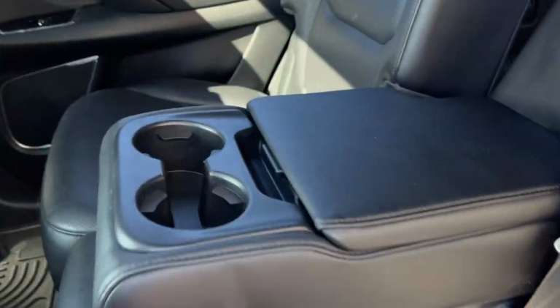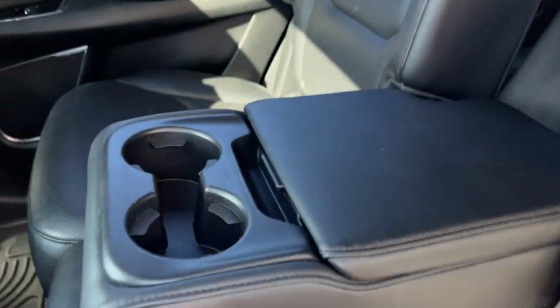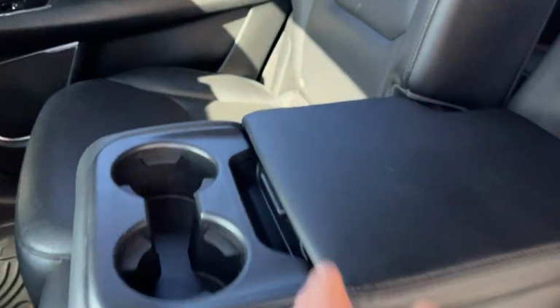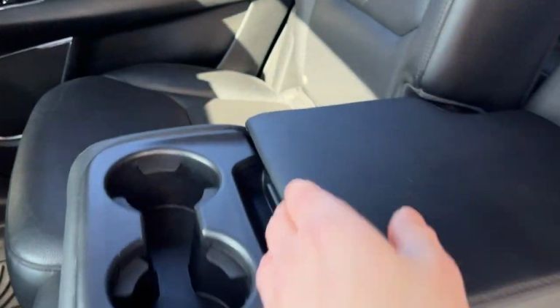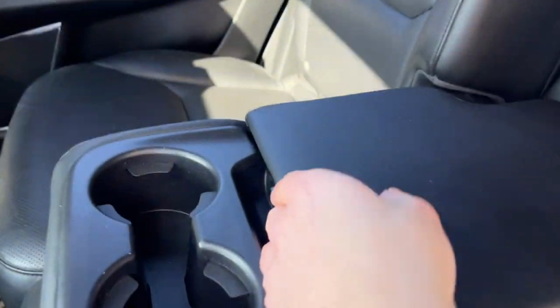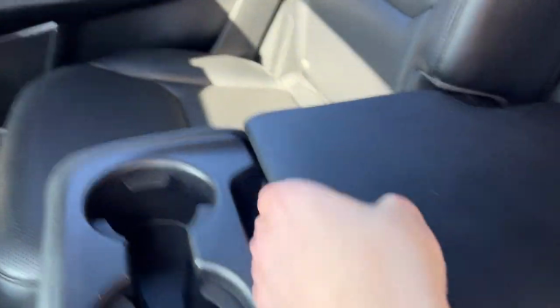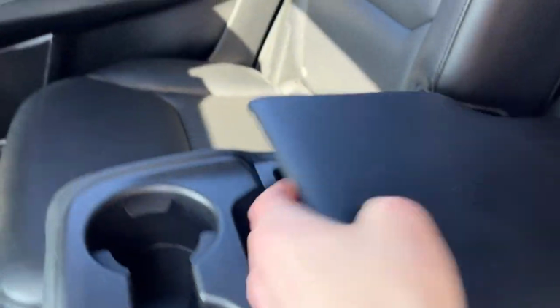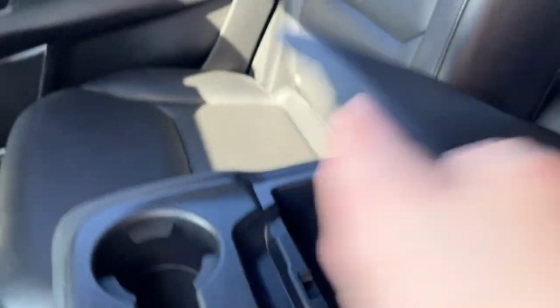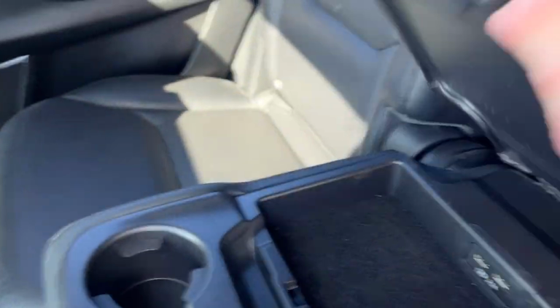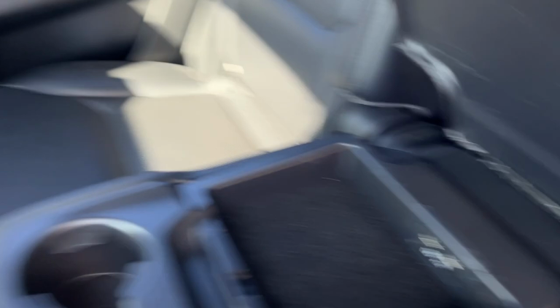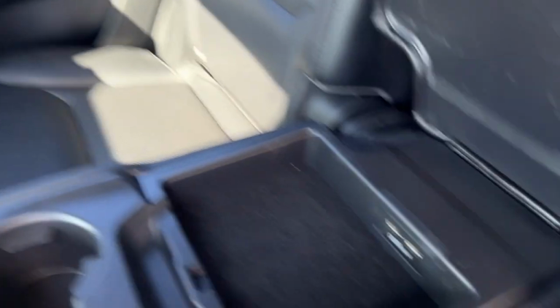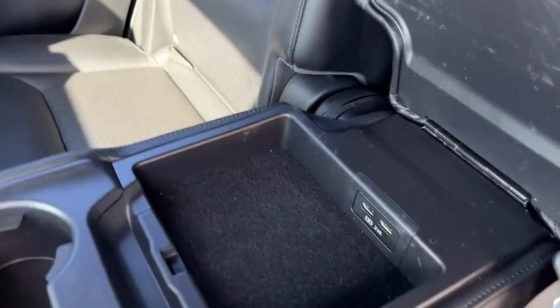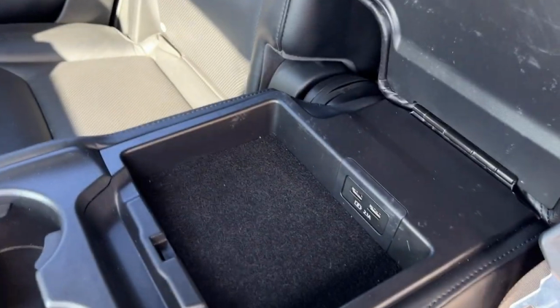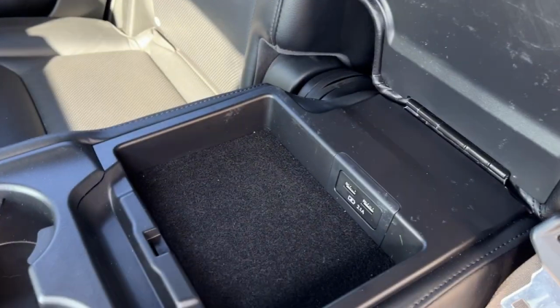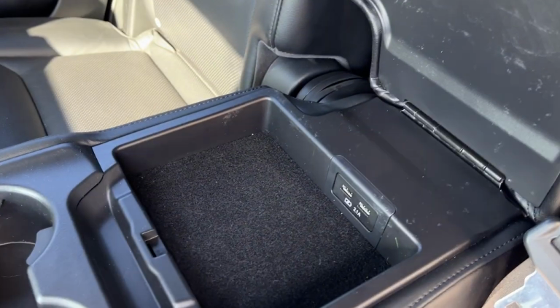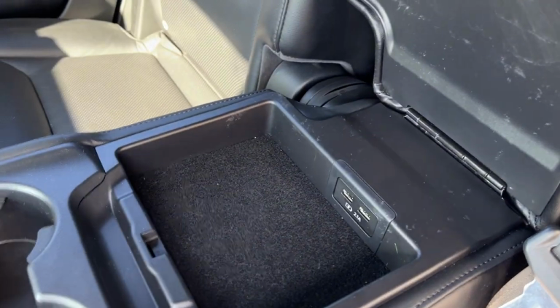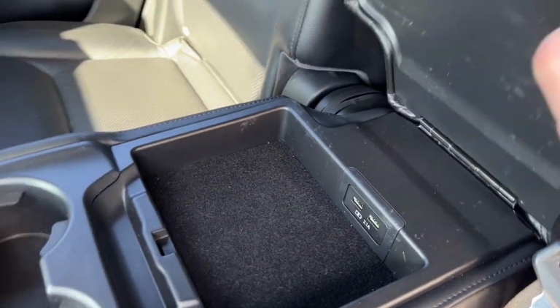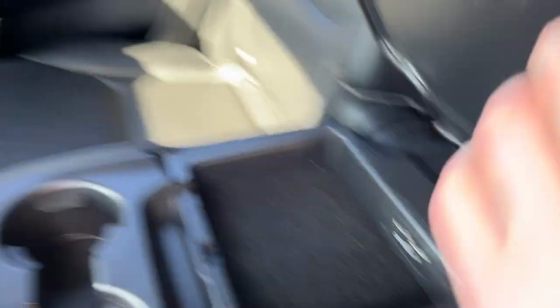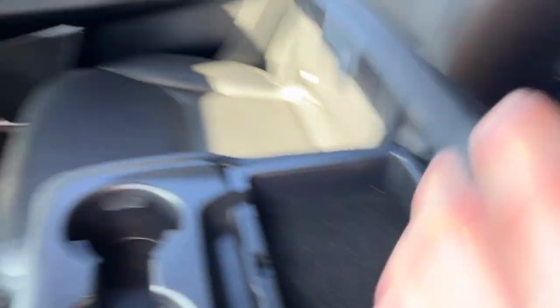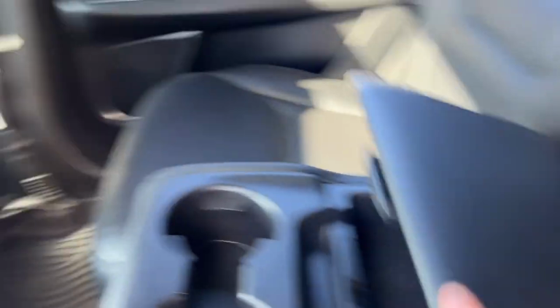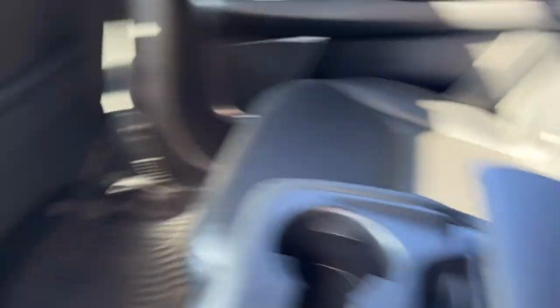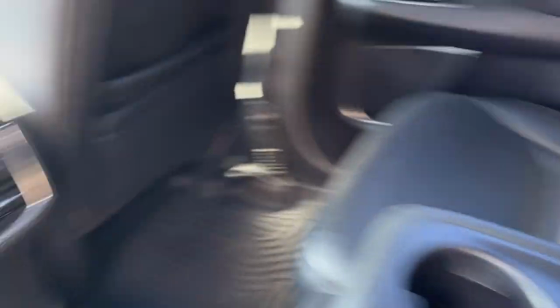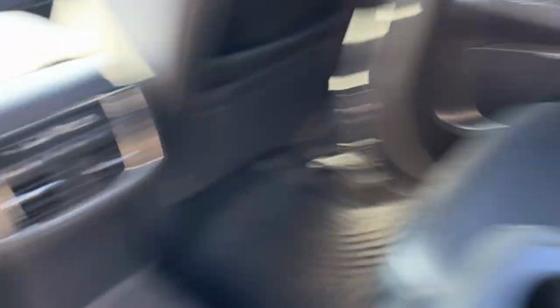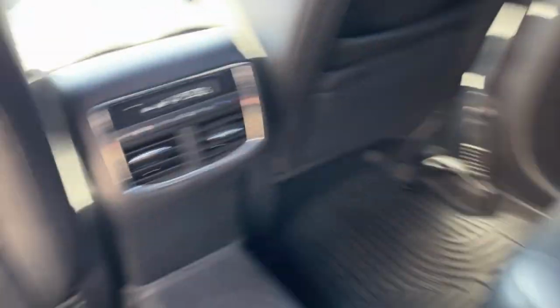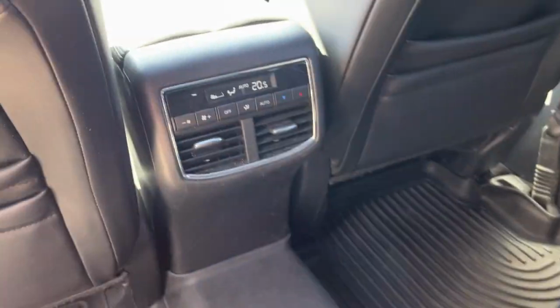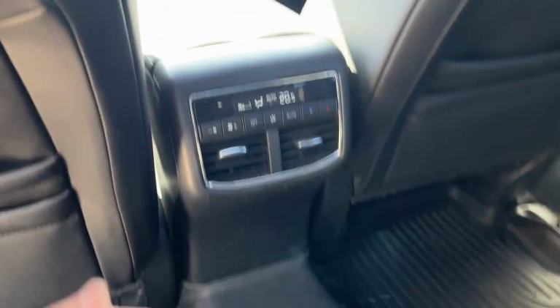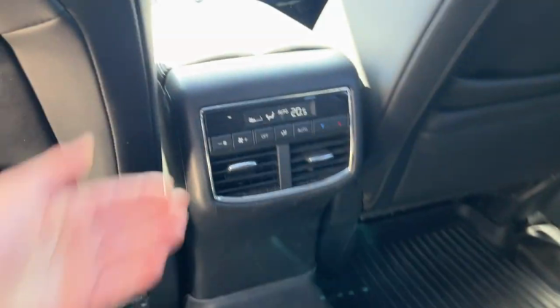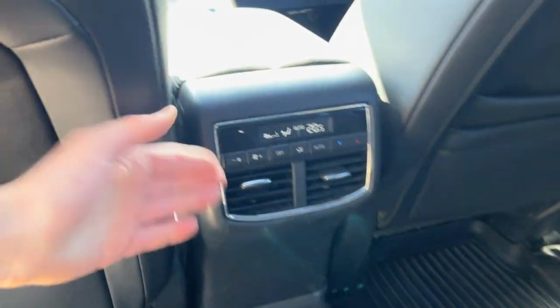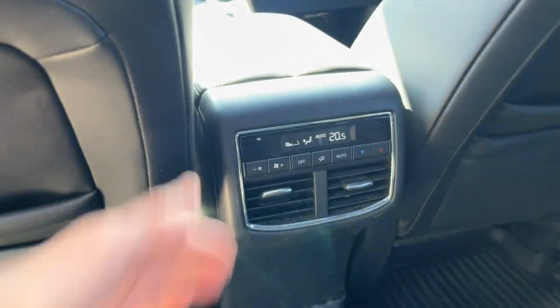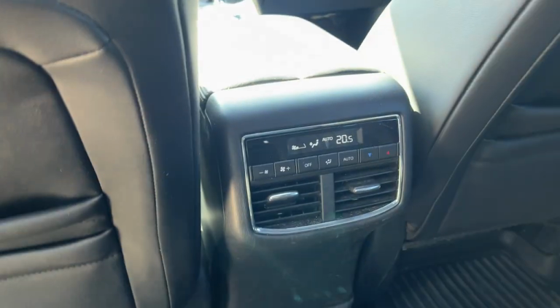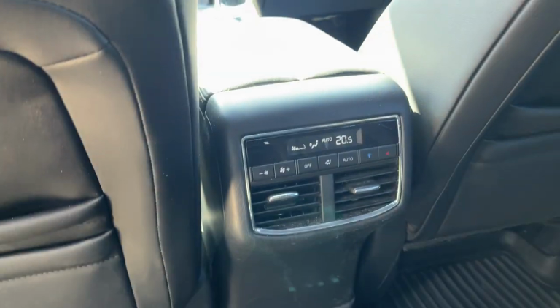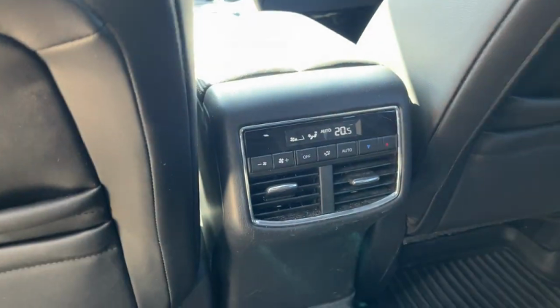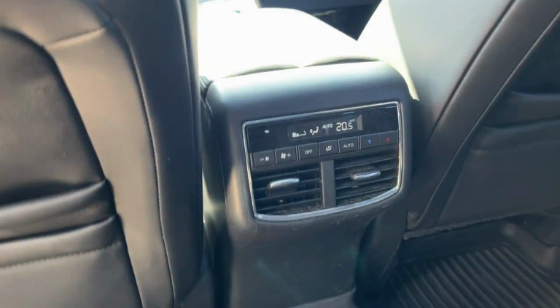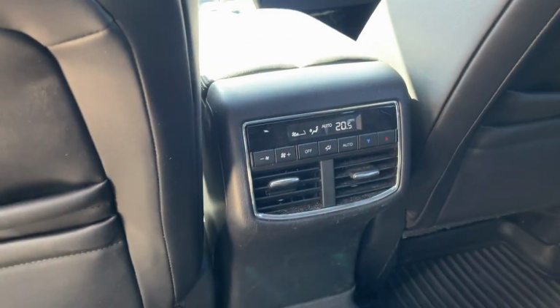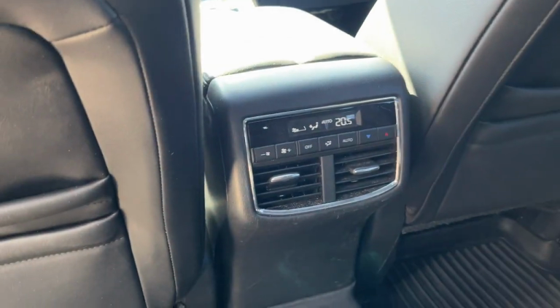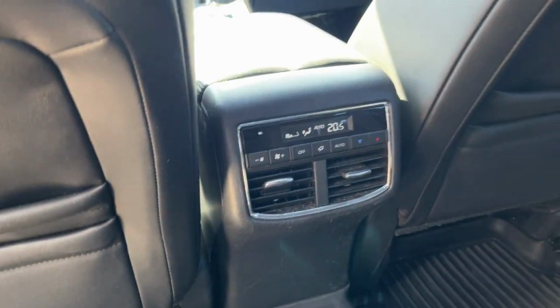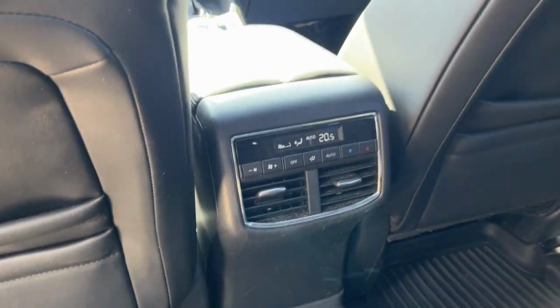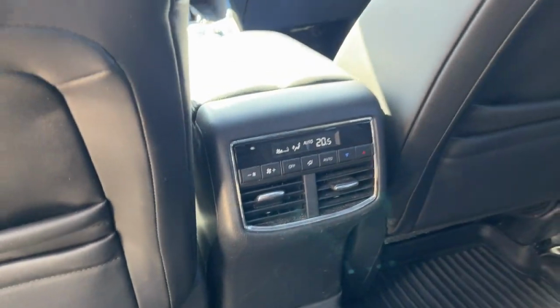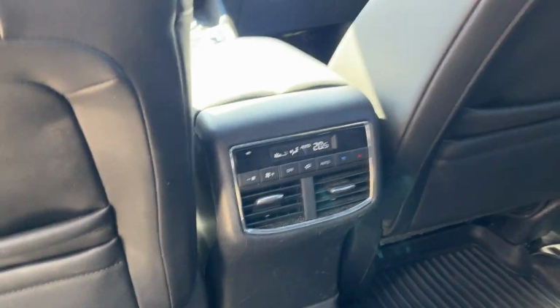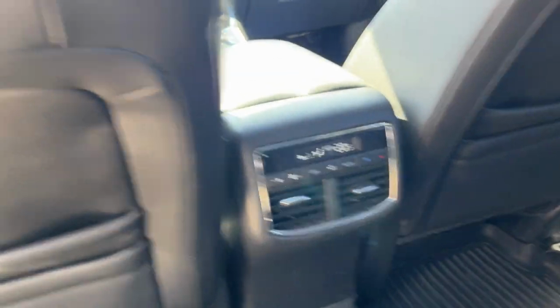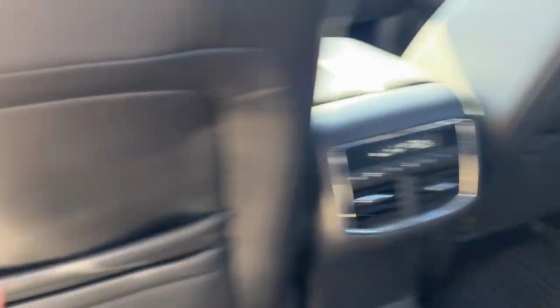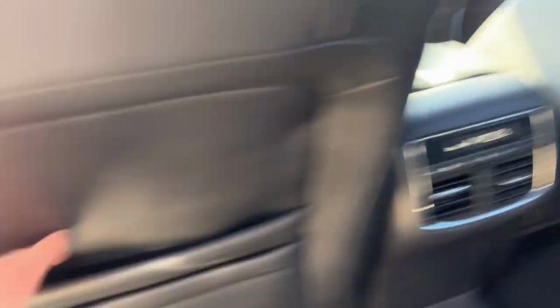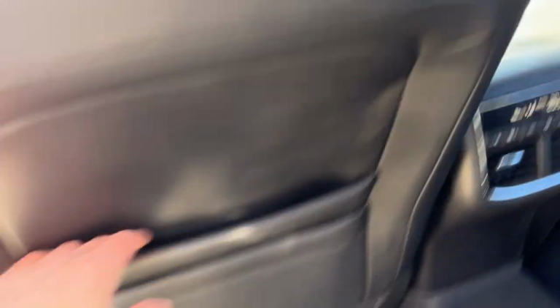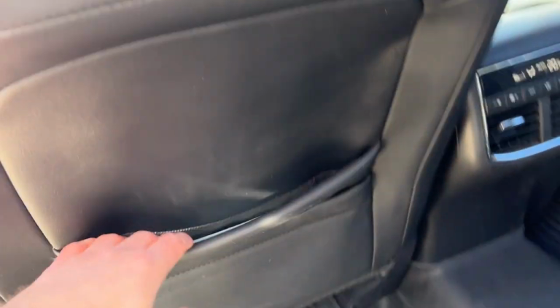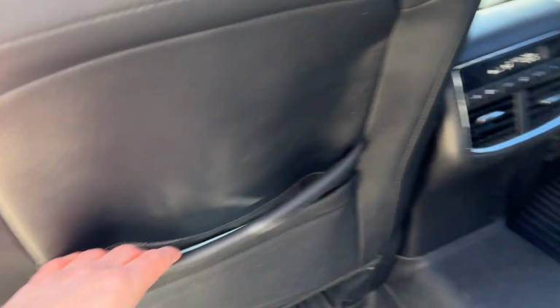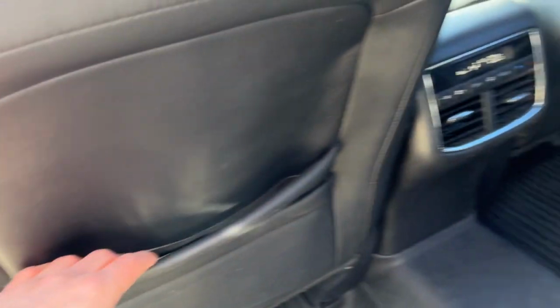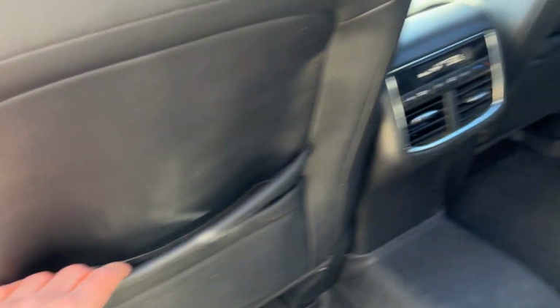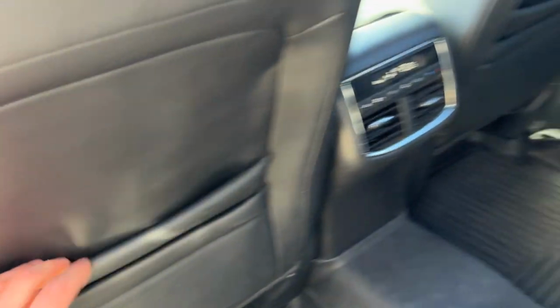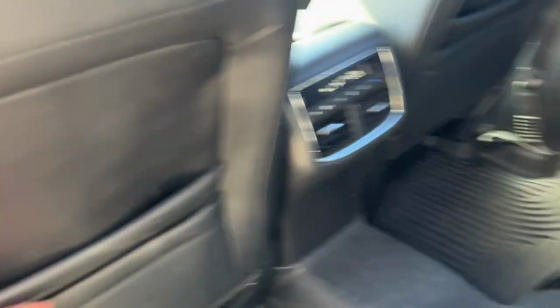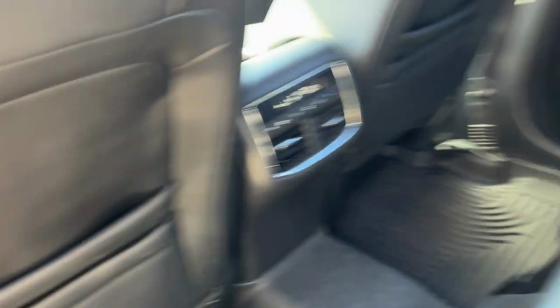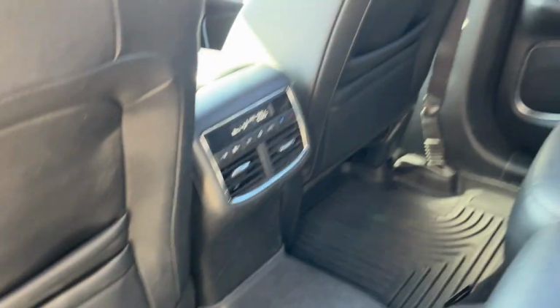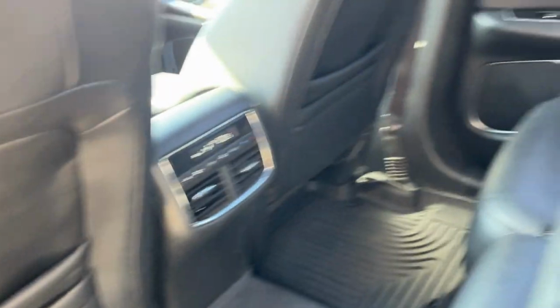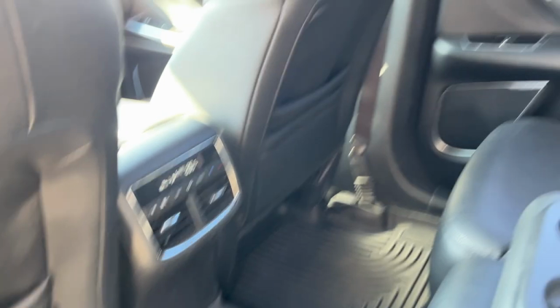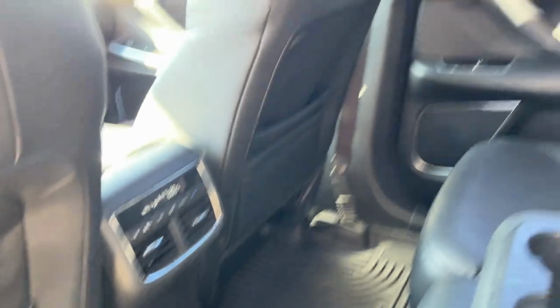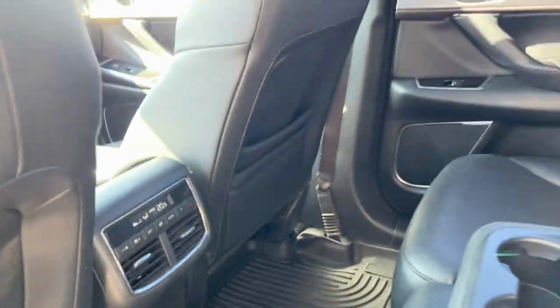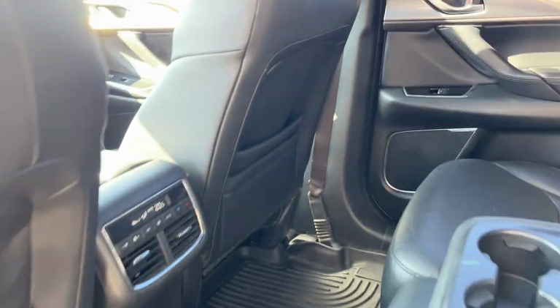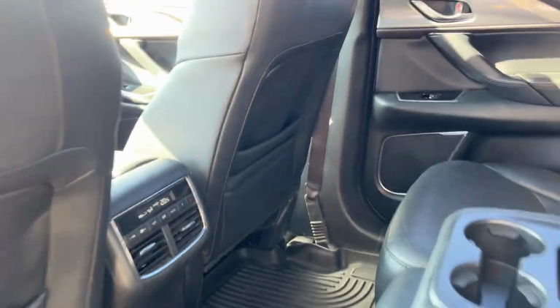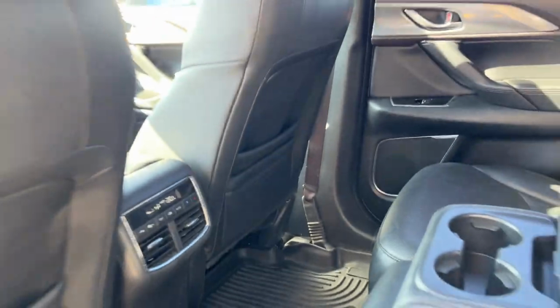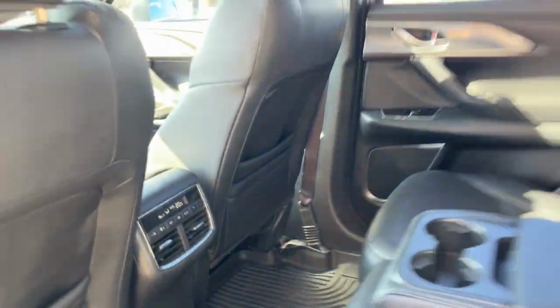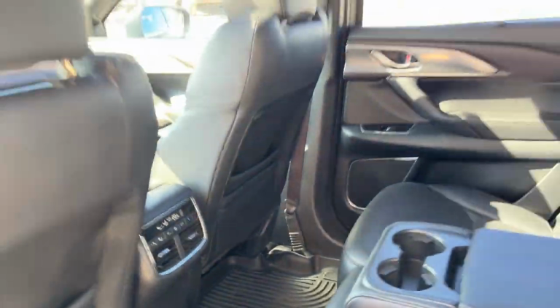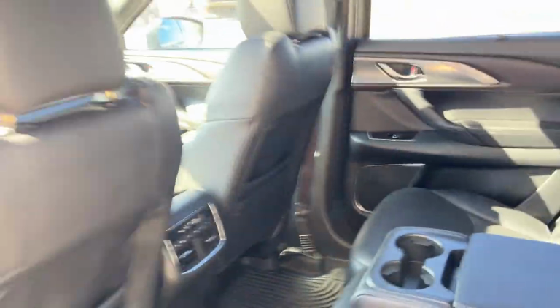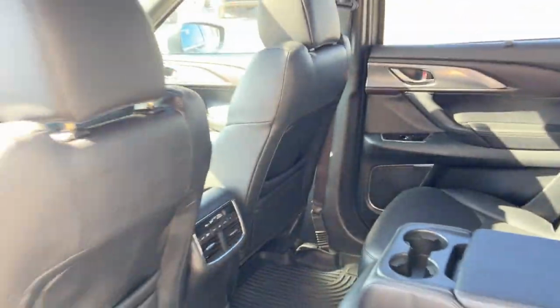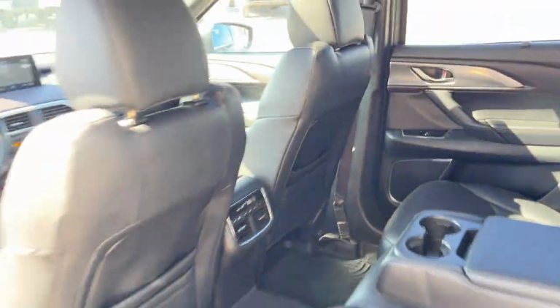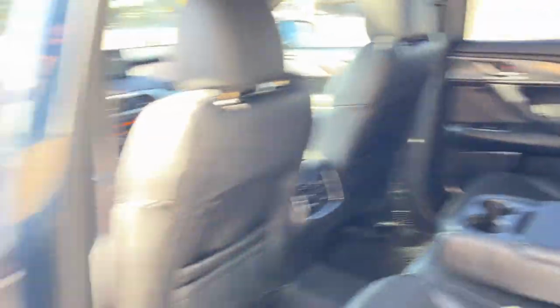Cup holders in here and then some USB ports to charge your phone. Also, your own climate controls back here and storage behind the driver and passenger seats, which is nice.